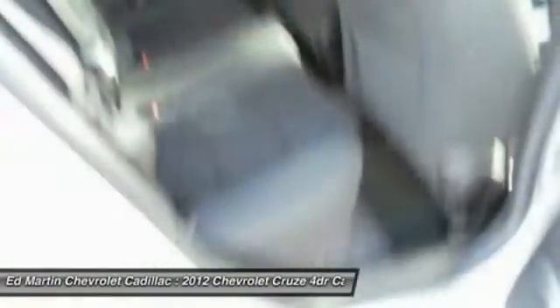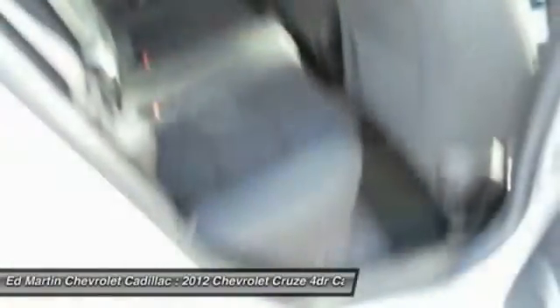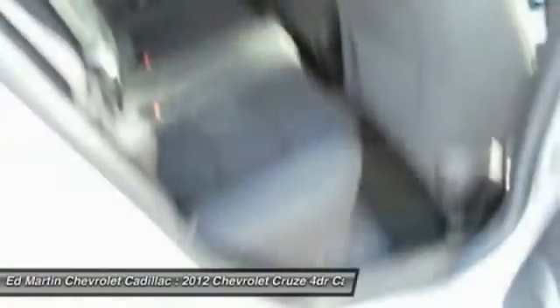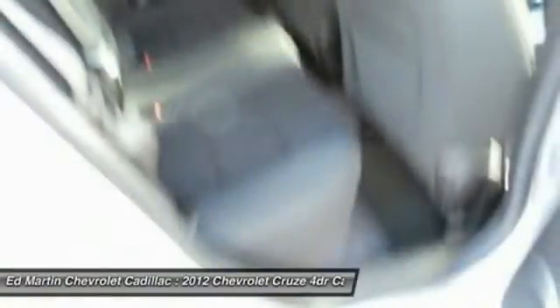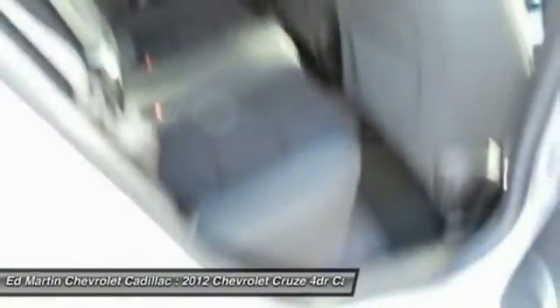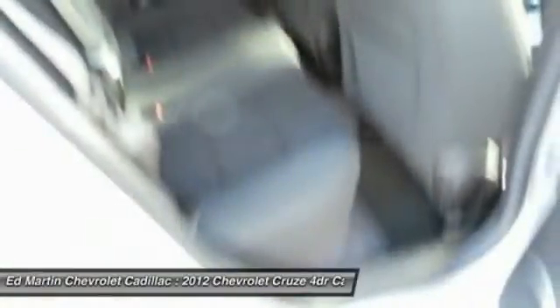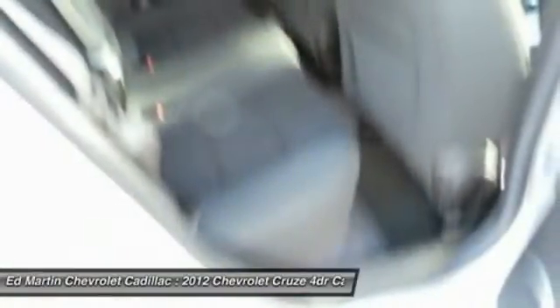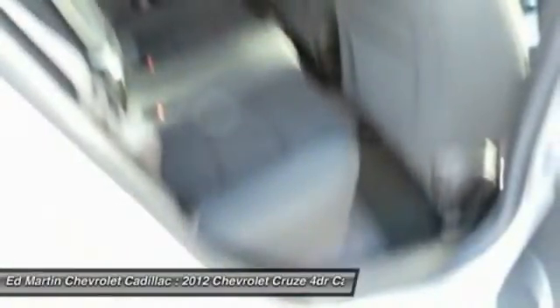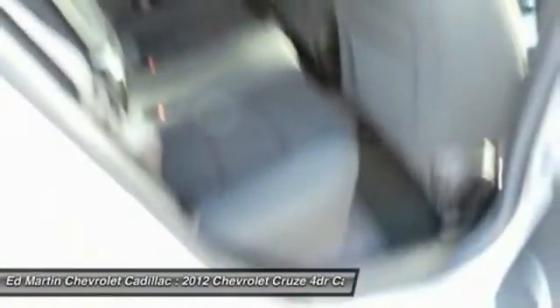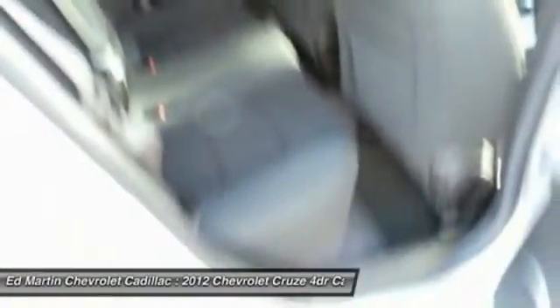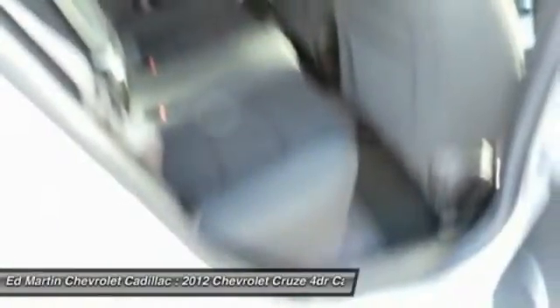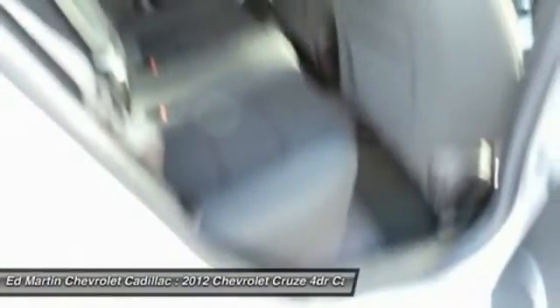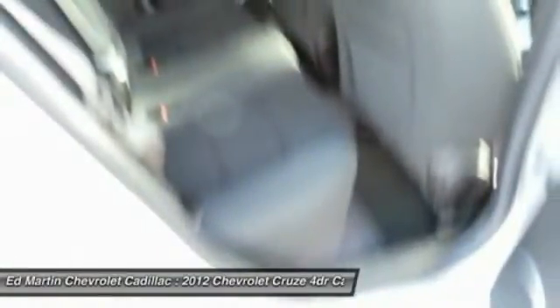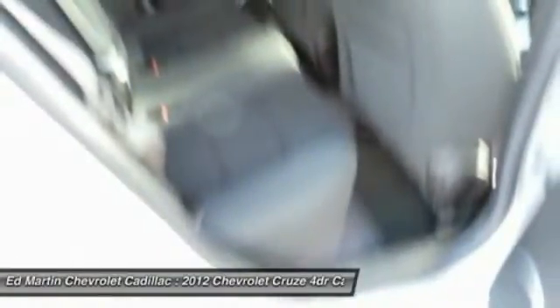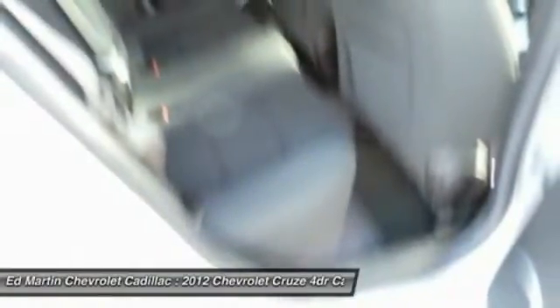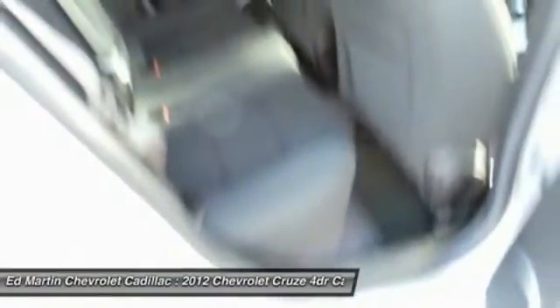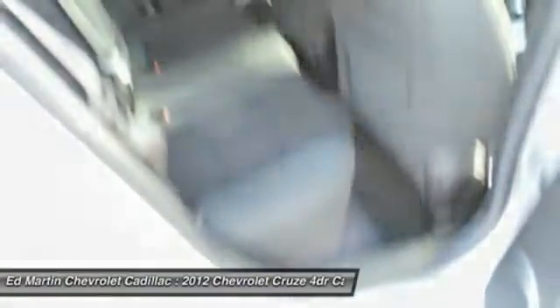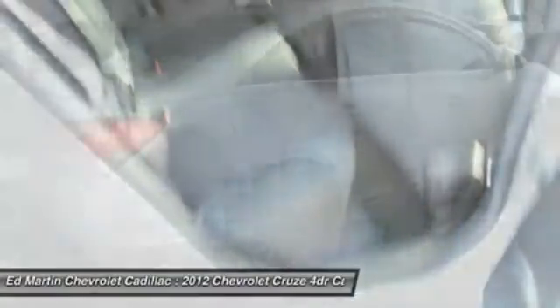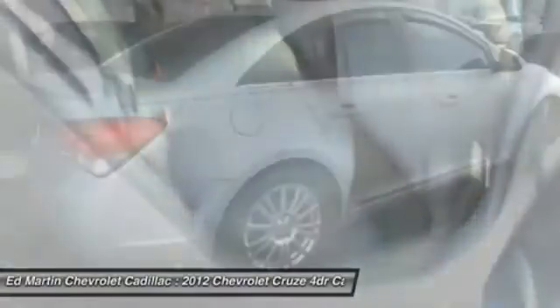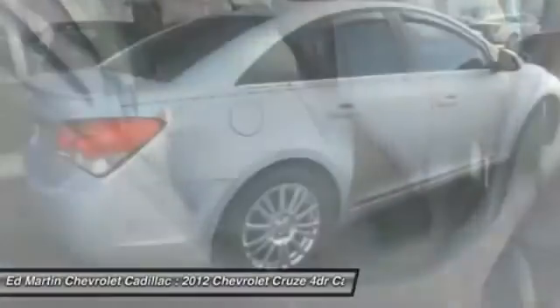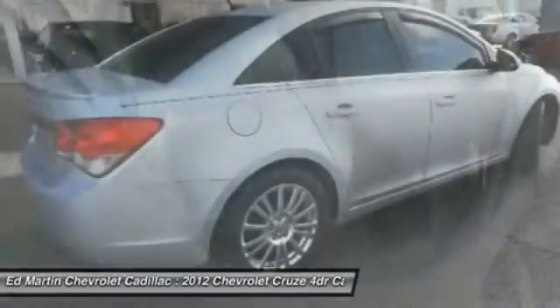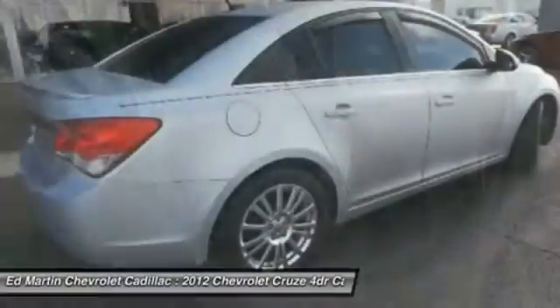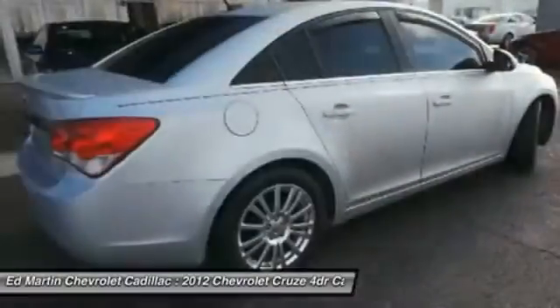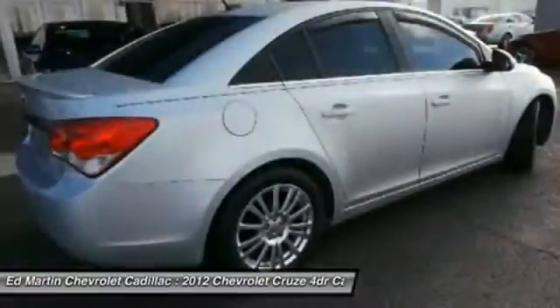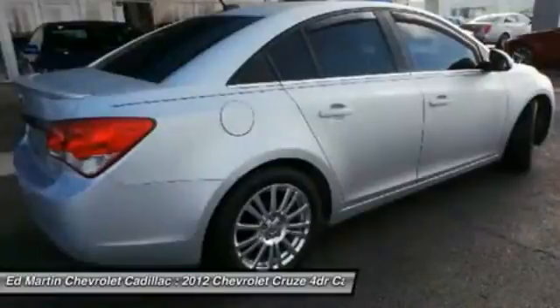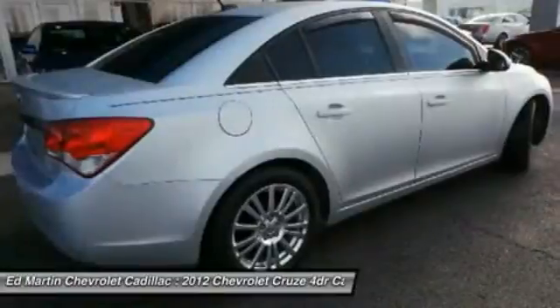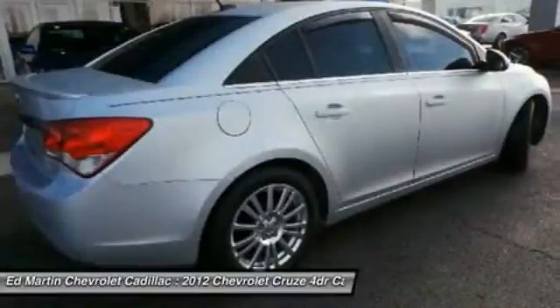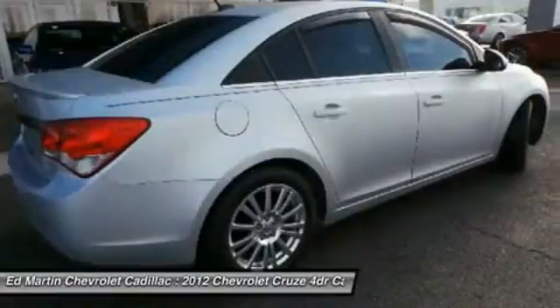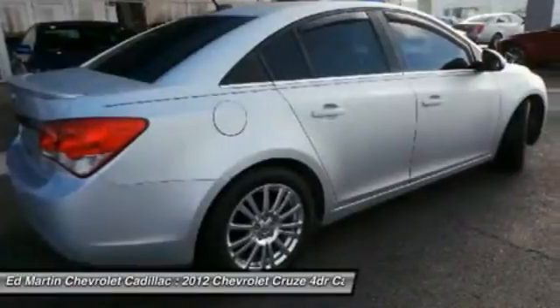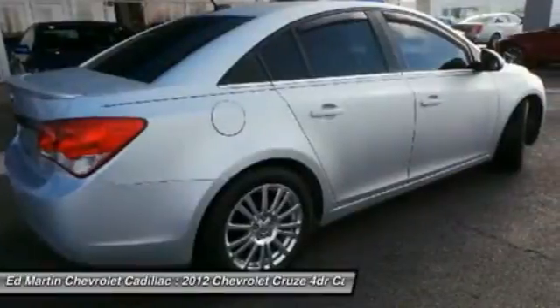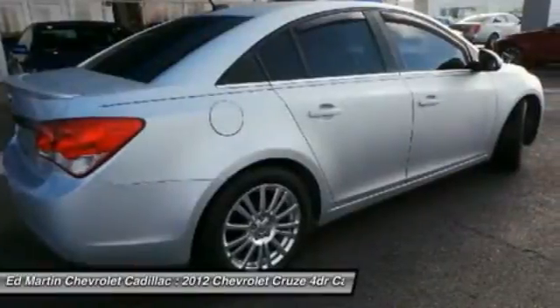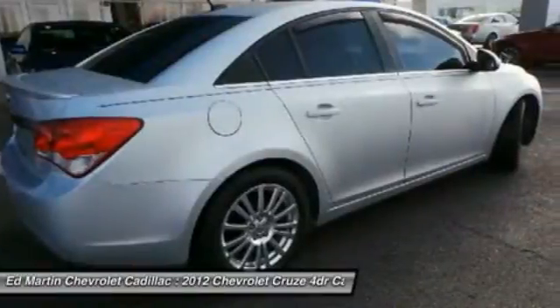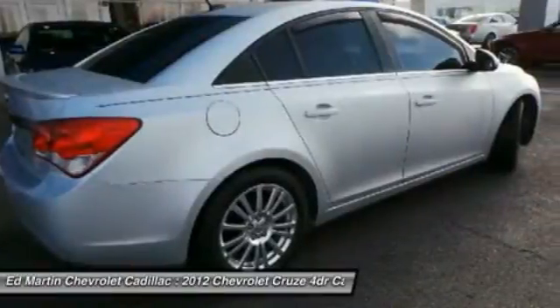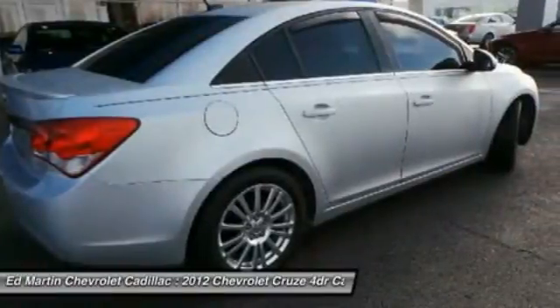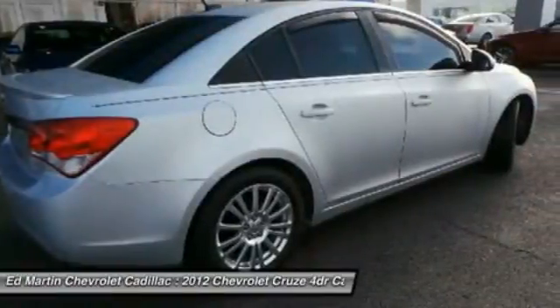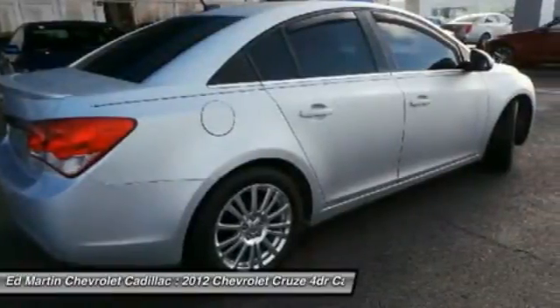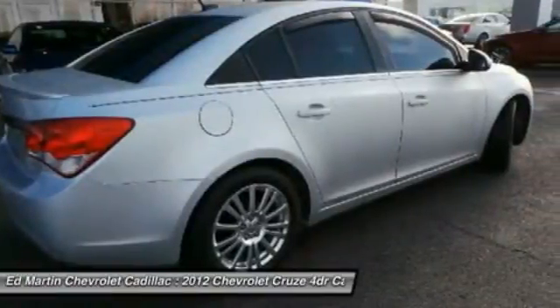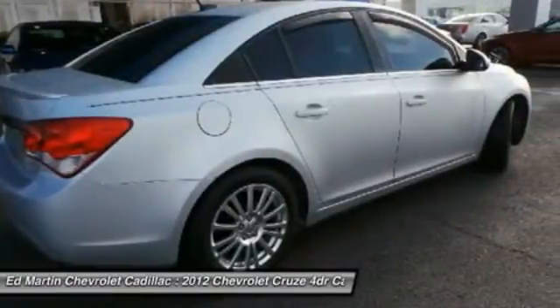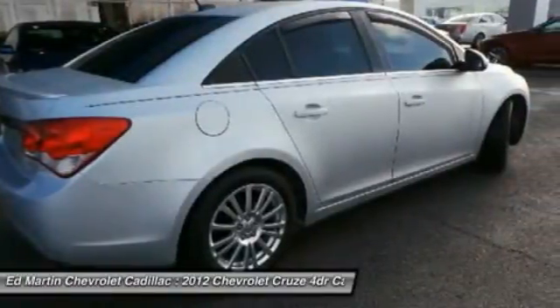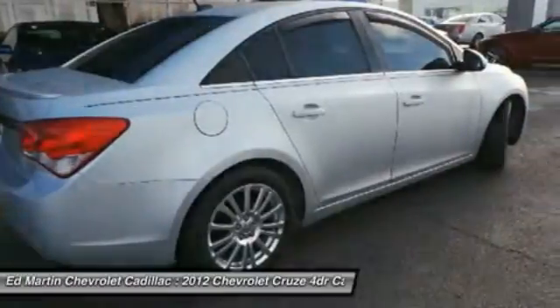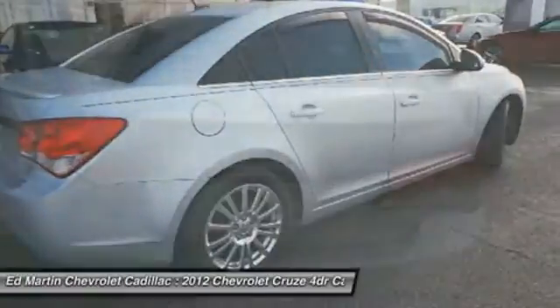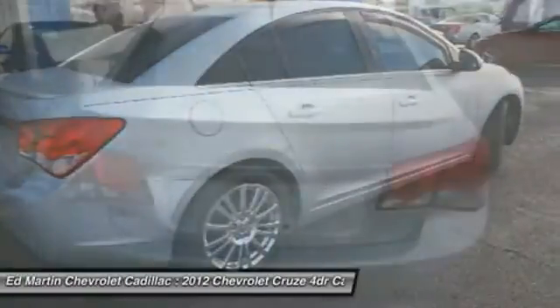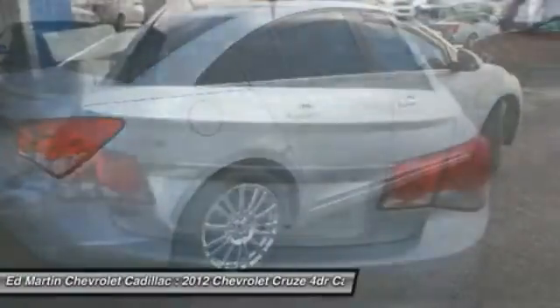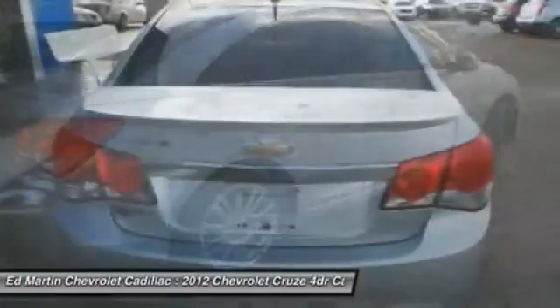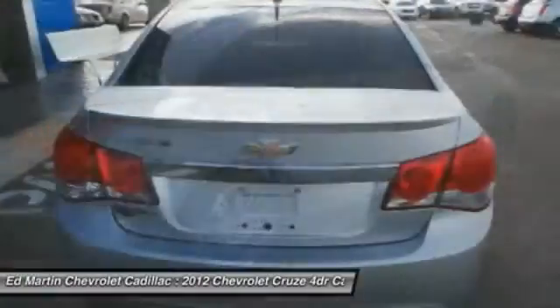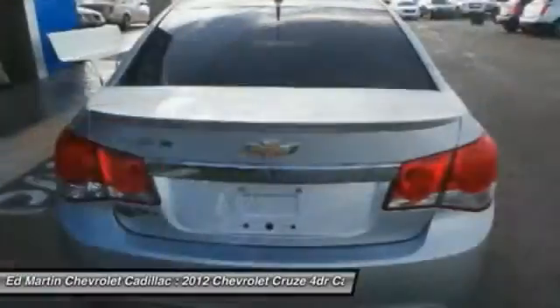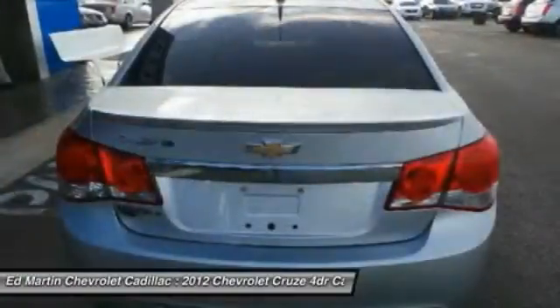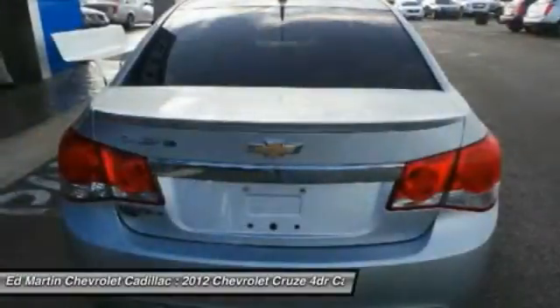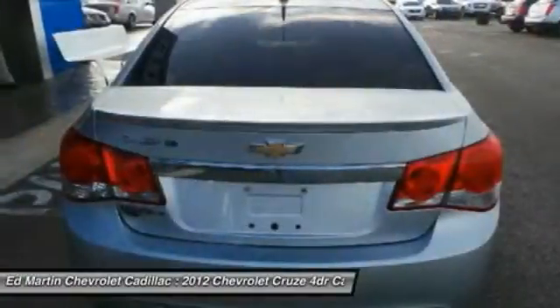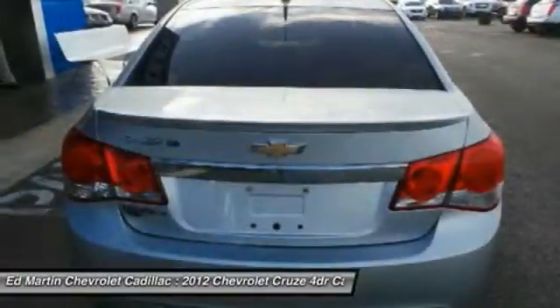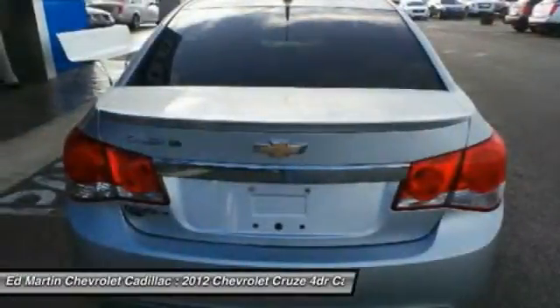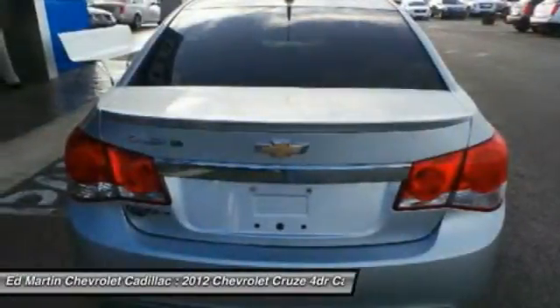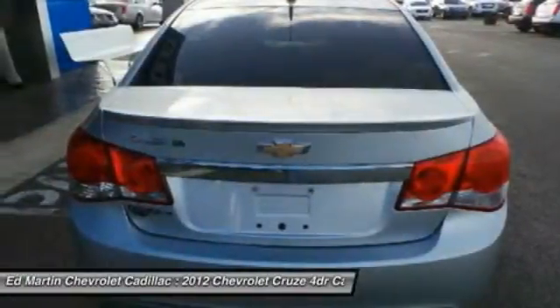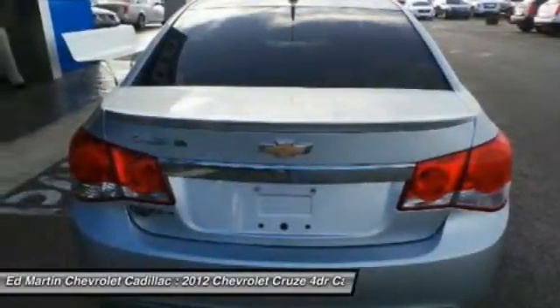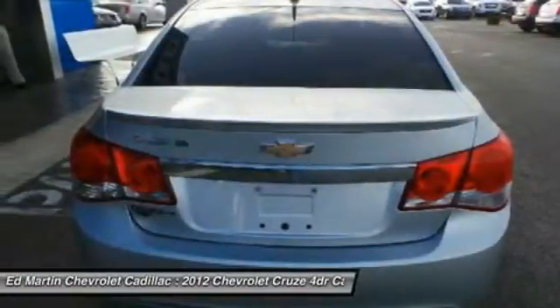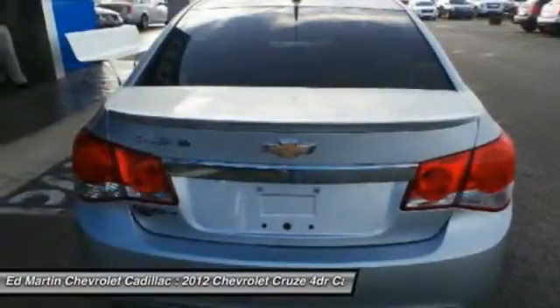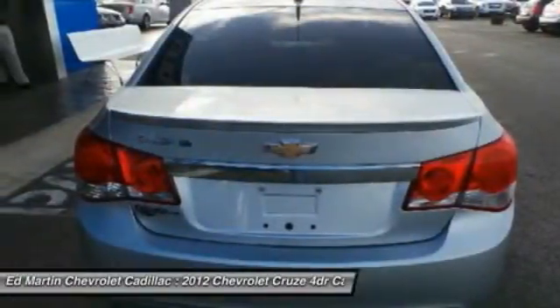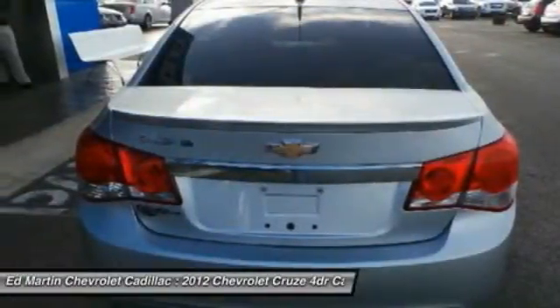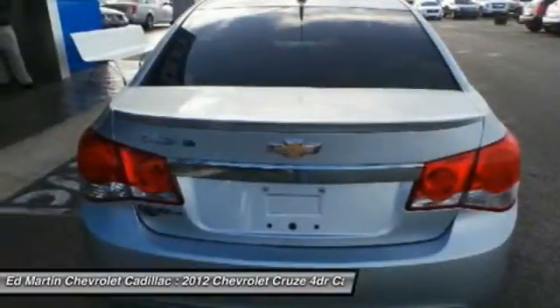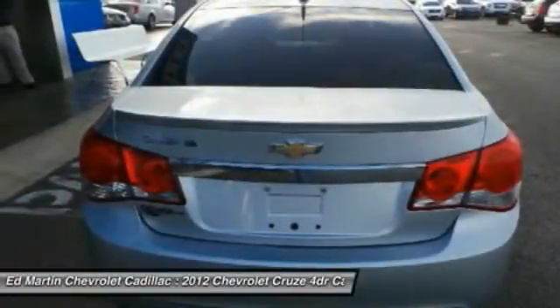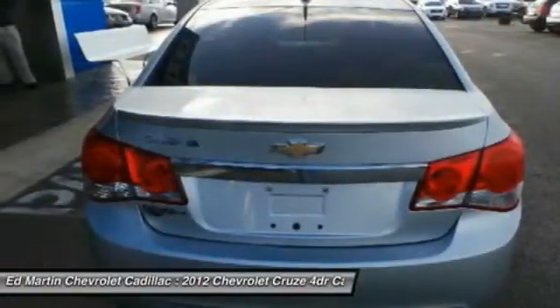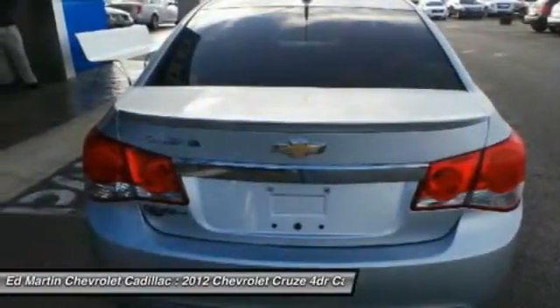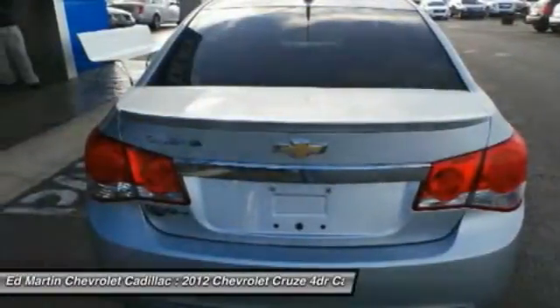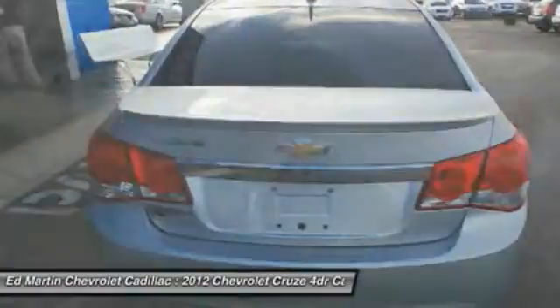Power steering, adjustable steering wheel, driver airbag. Drive away with a great deal on this vehicle. Call or stop in today.